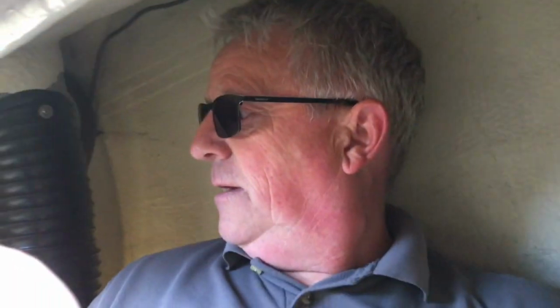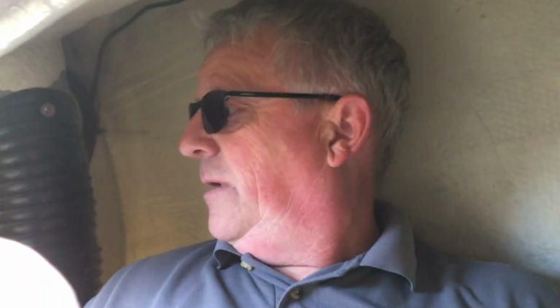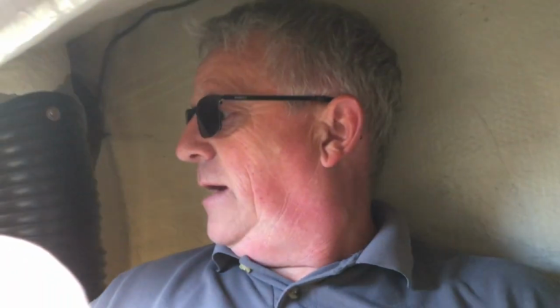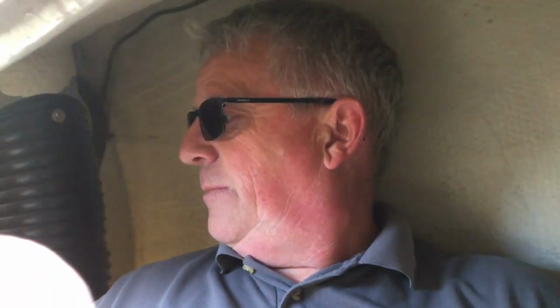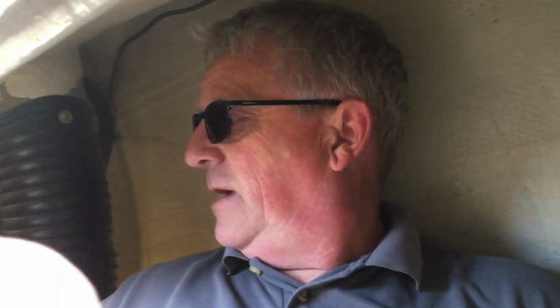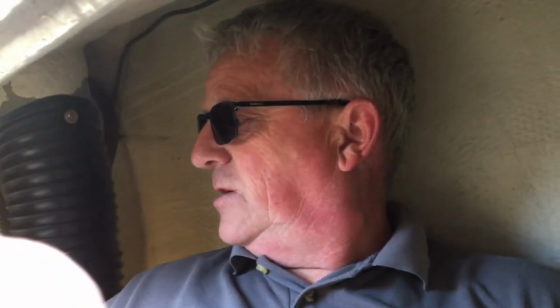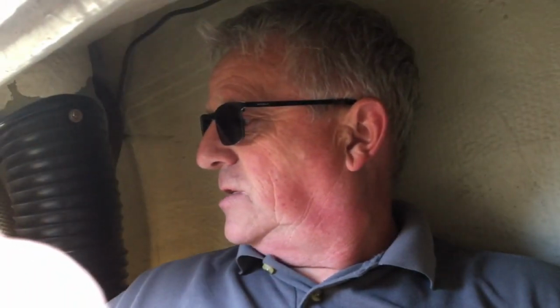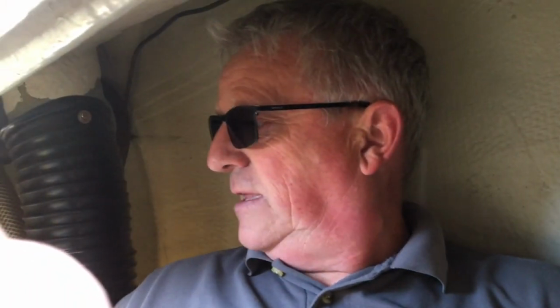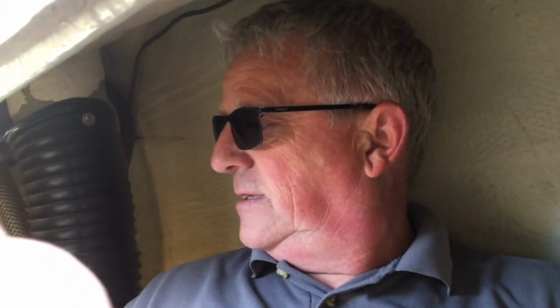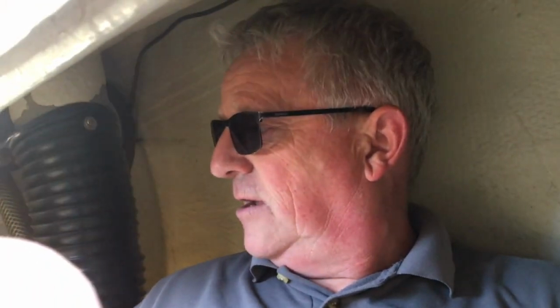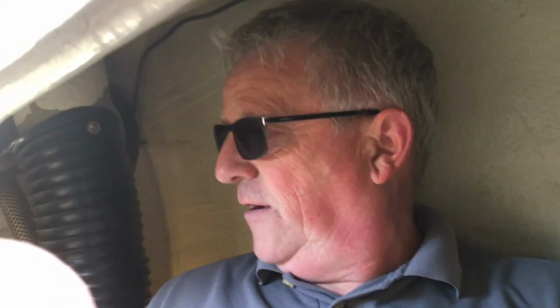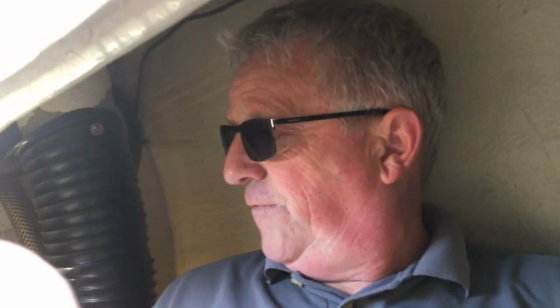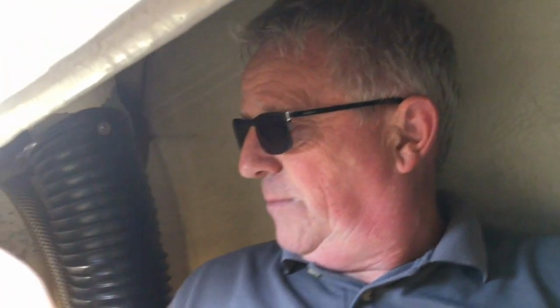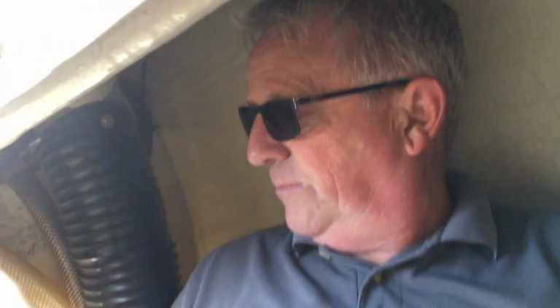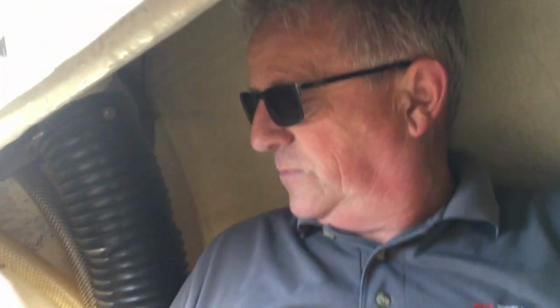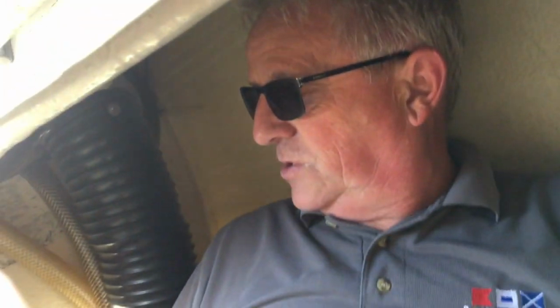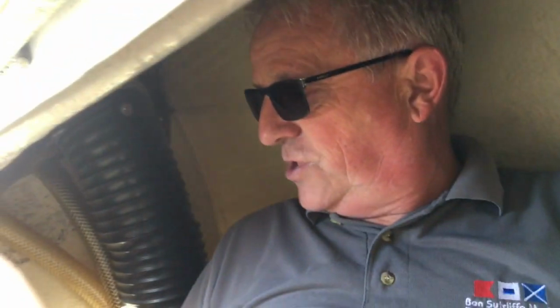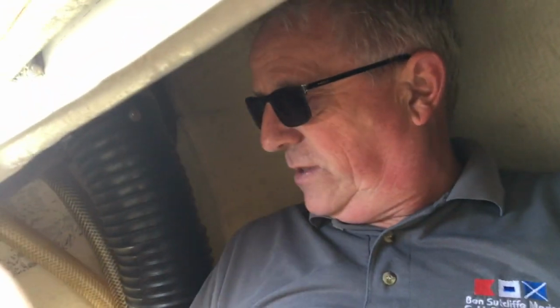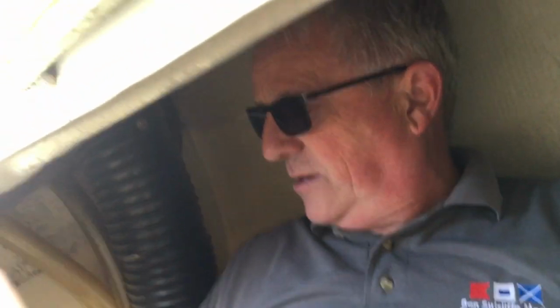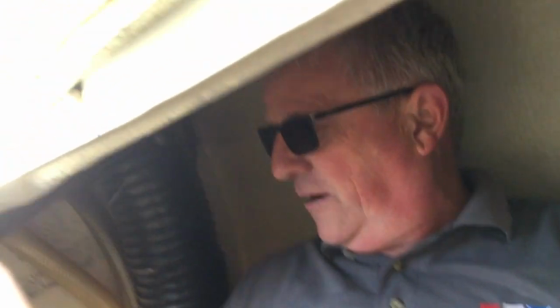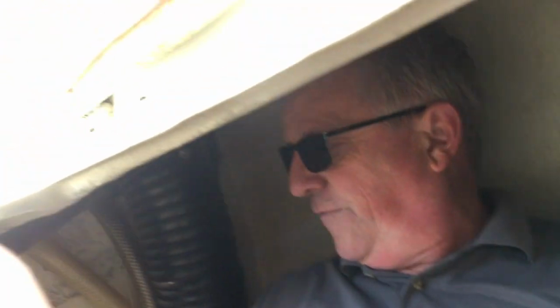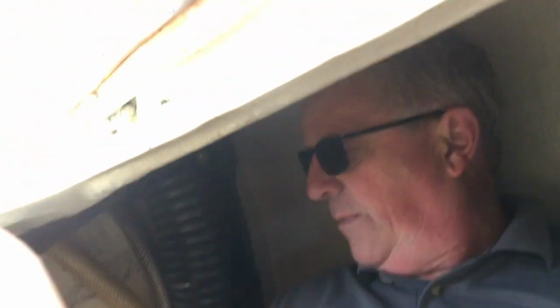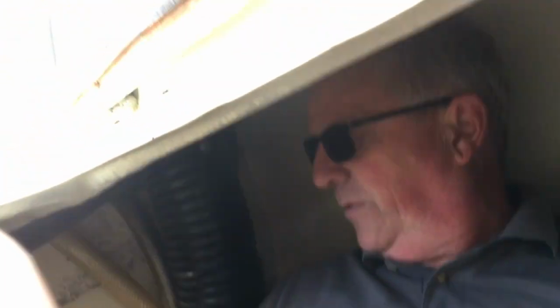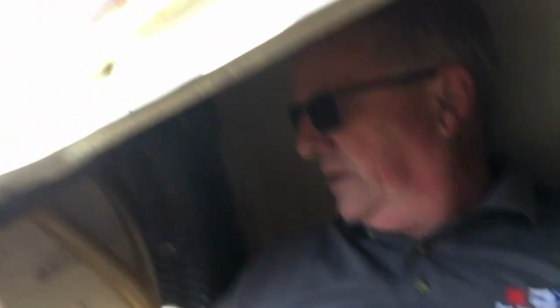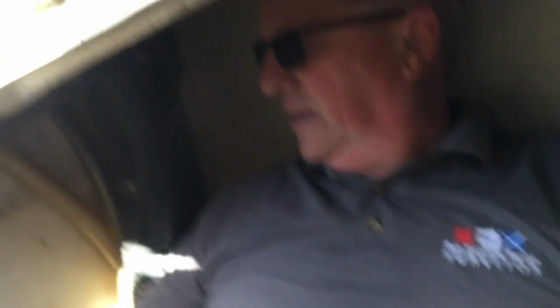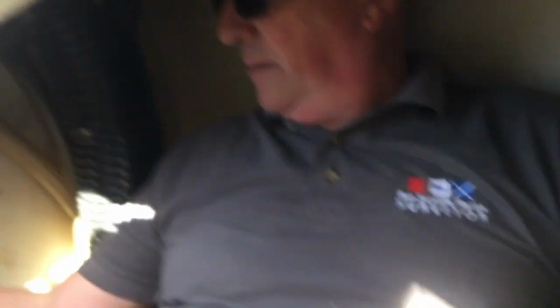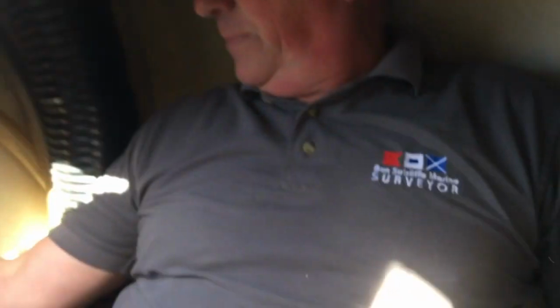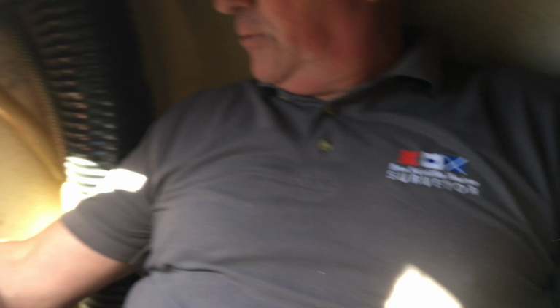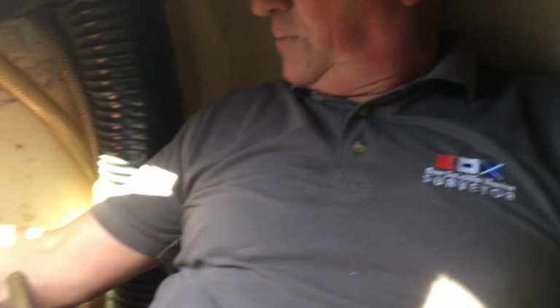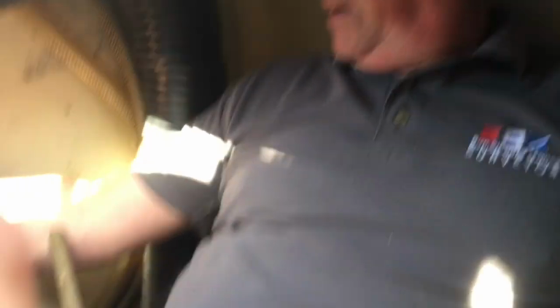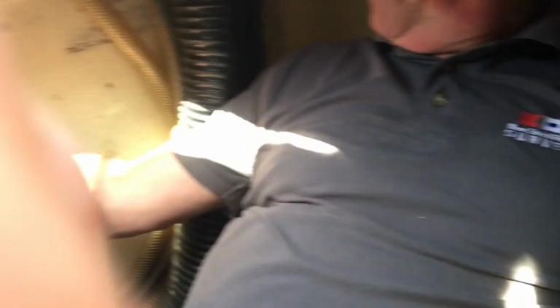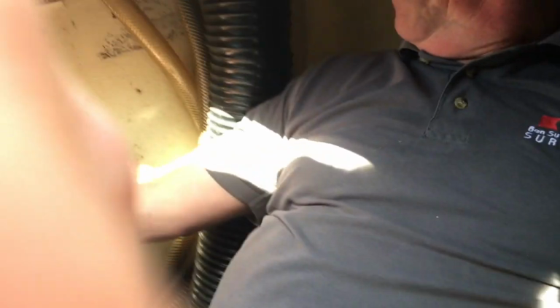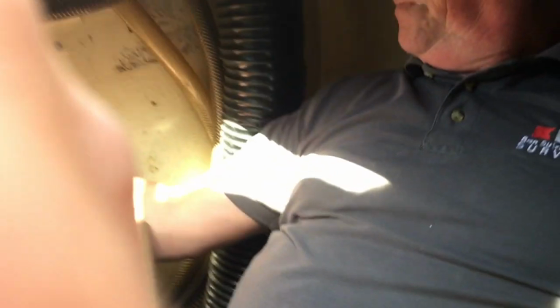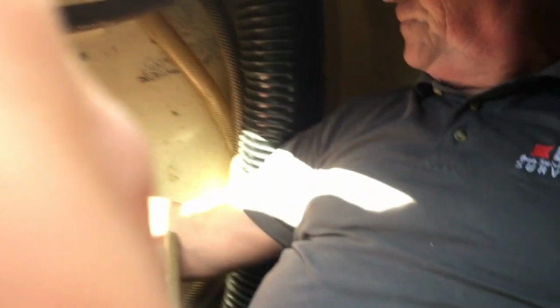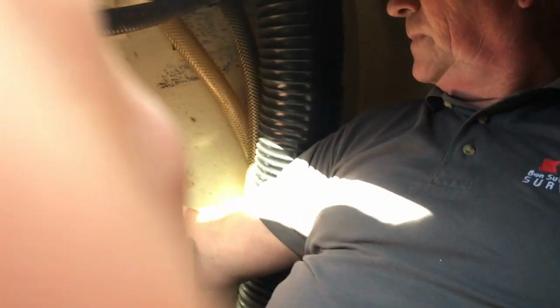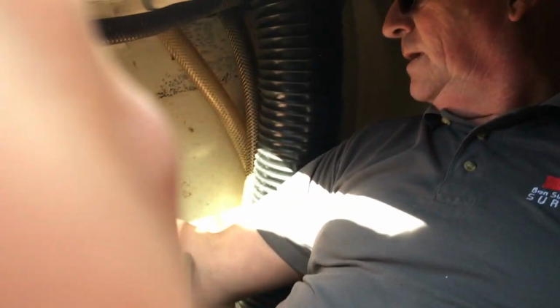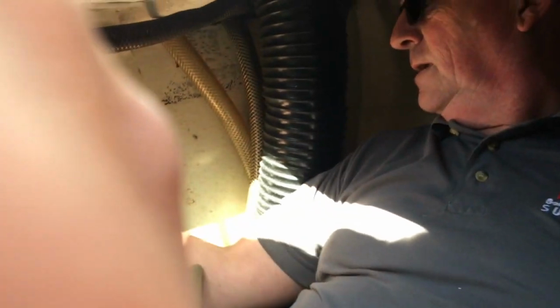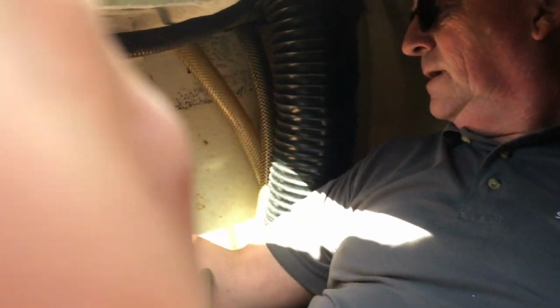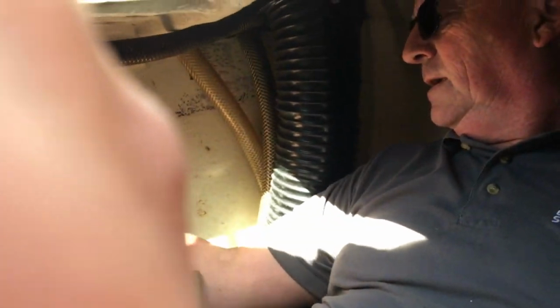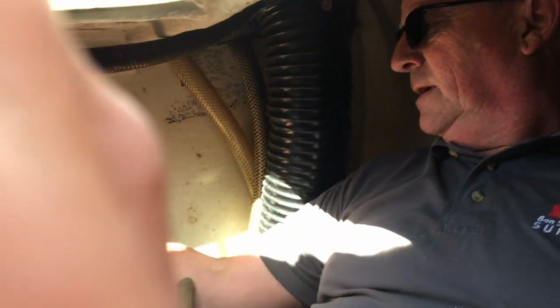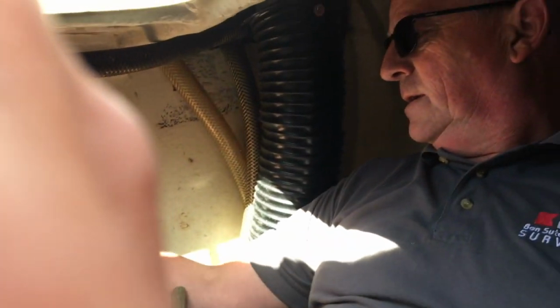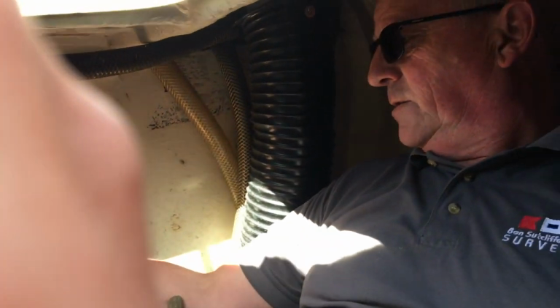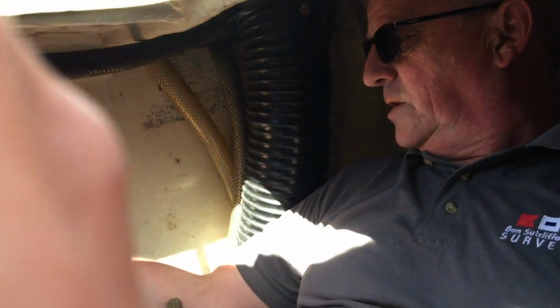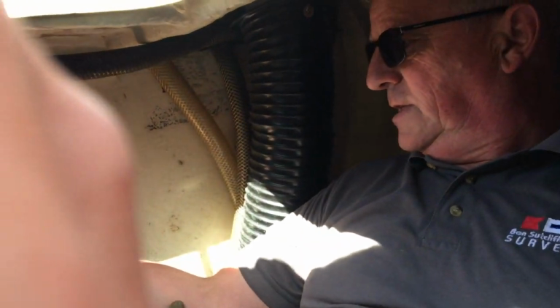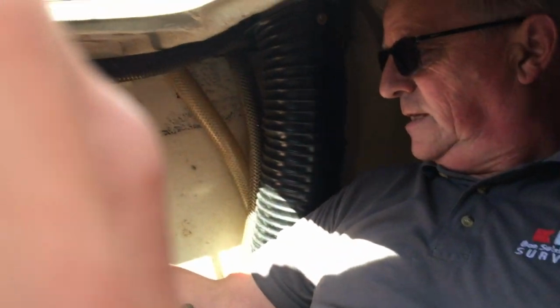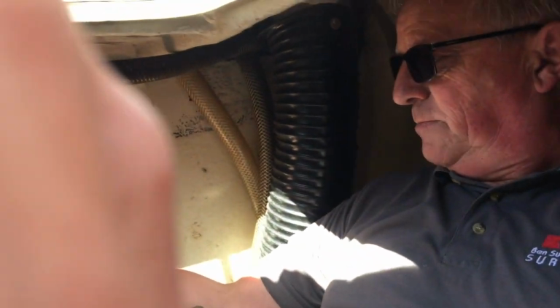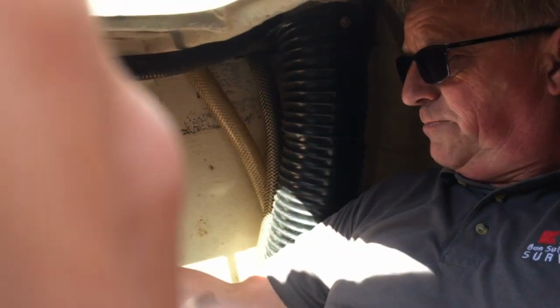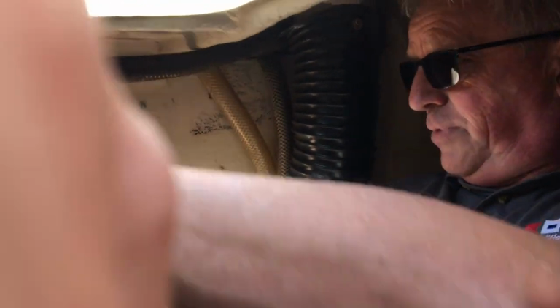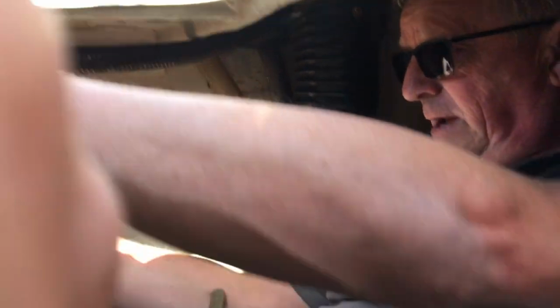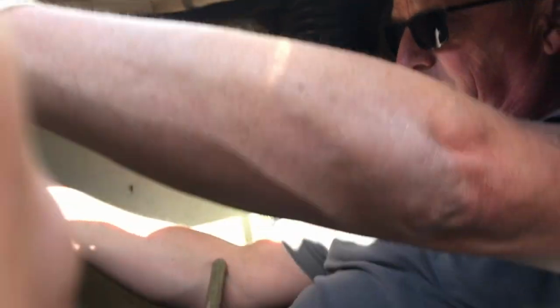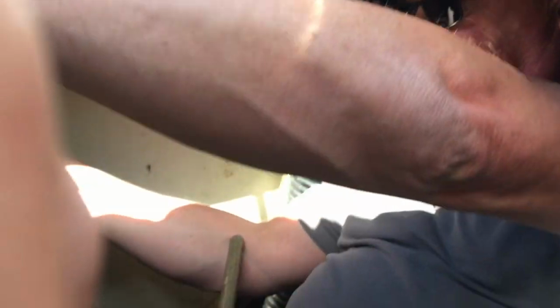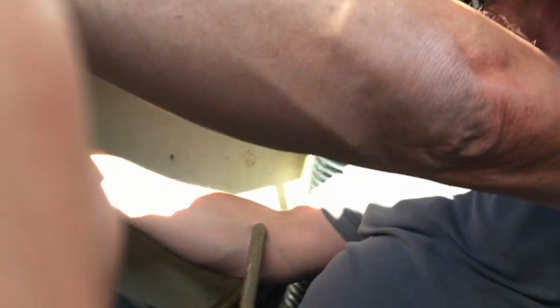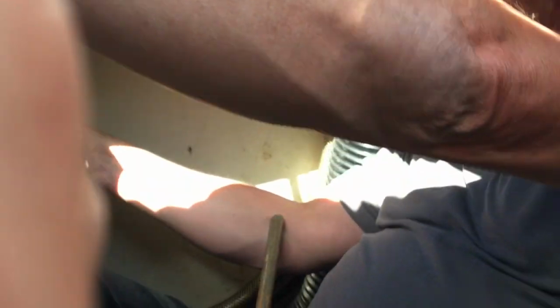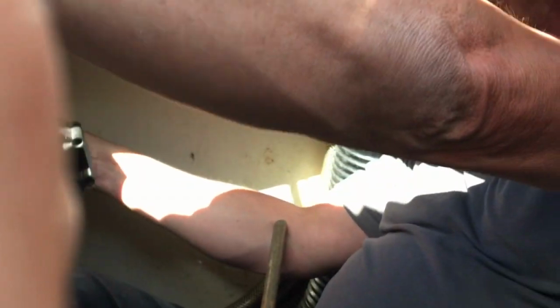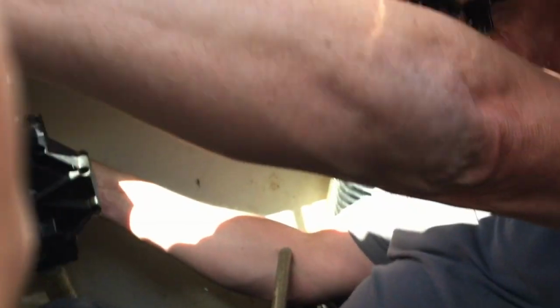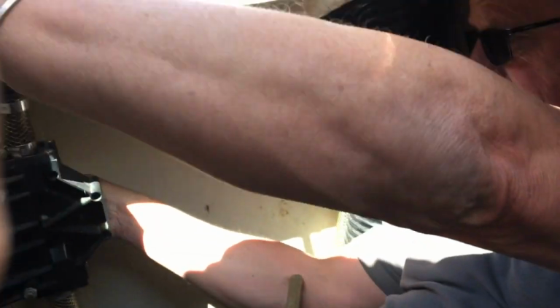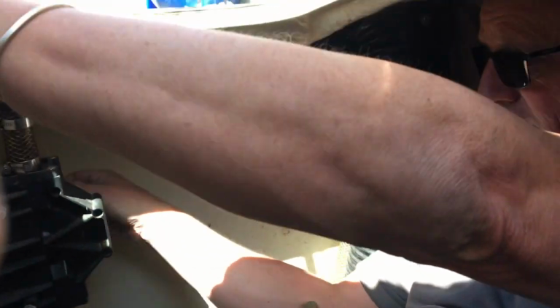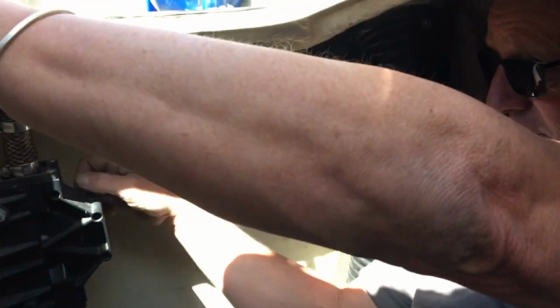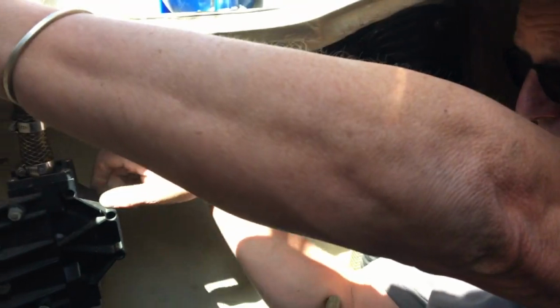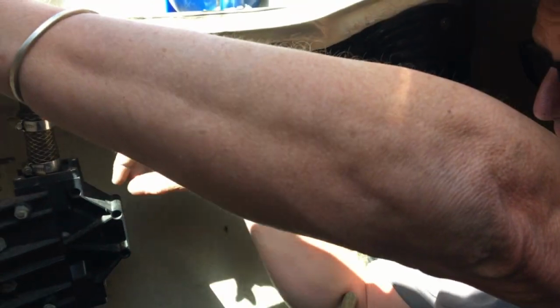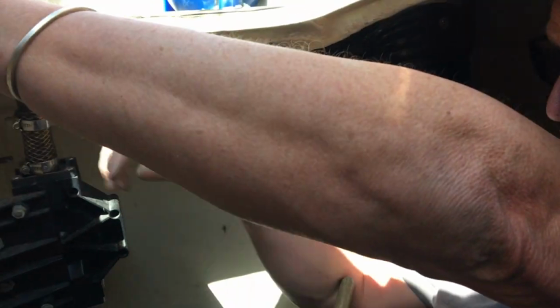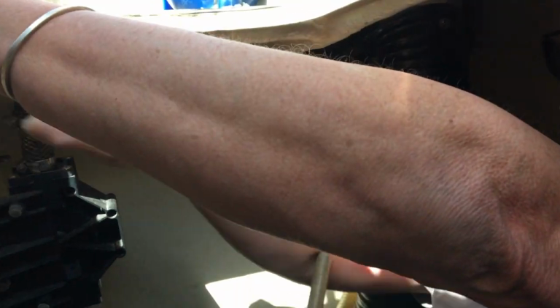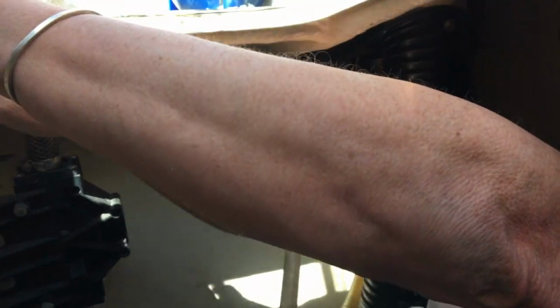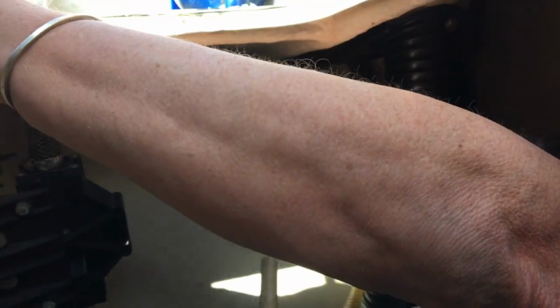I am going to just check the diaphragm on the bilge pump, so I just need to play with the bilge pump to see if it works.